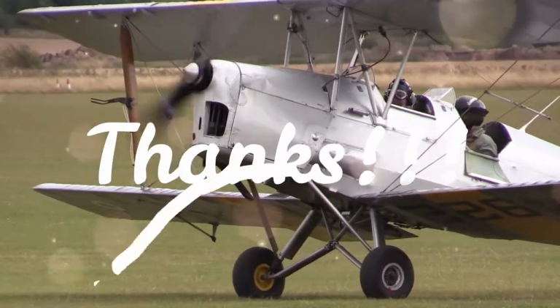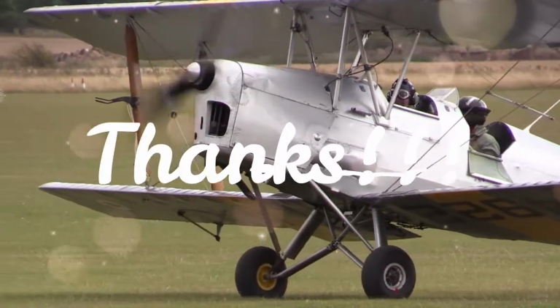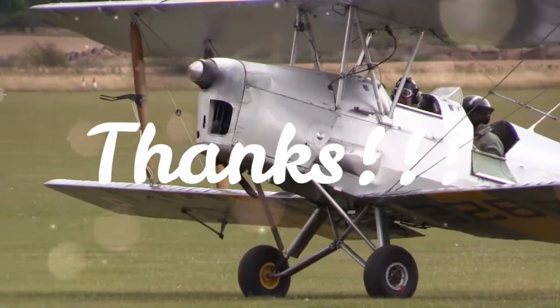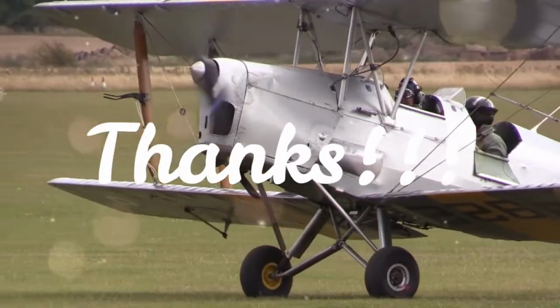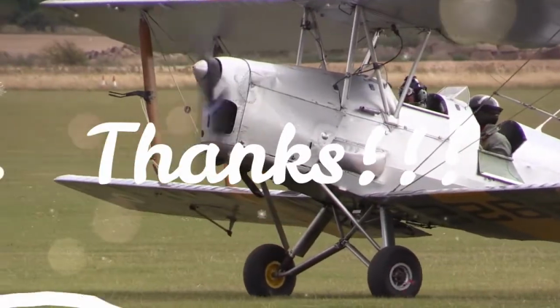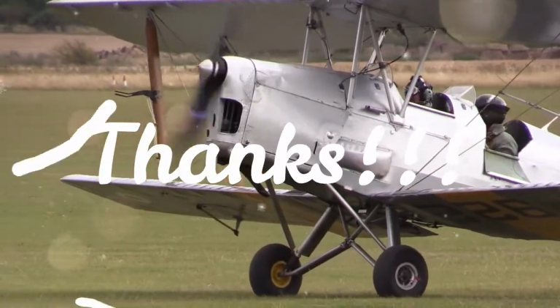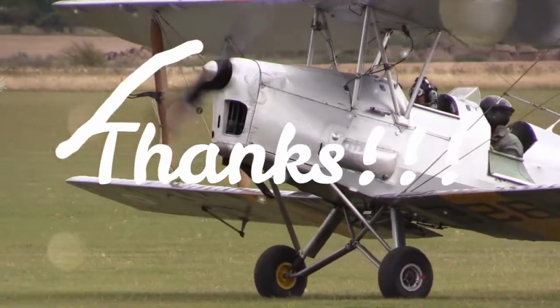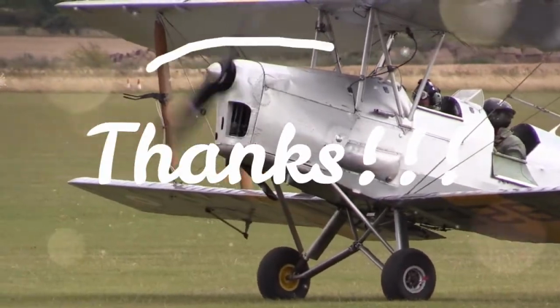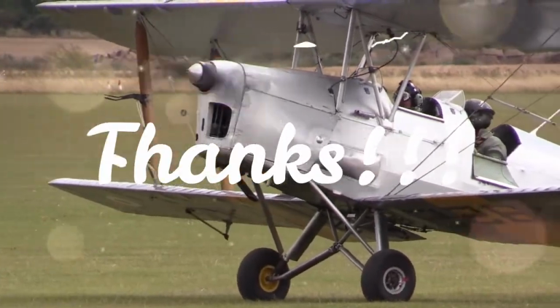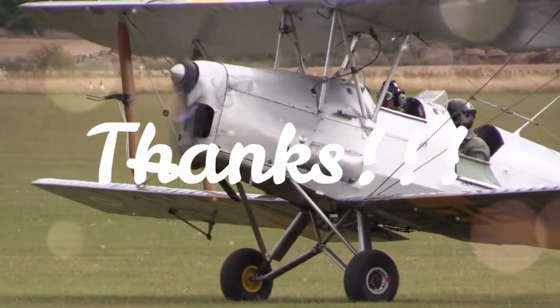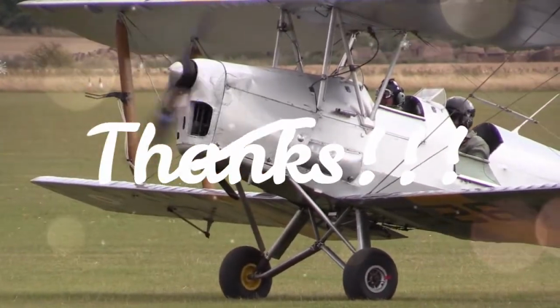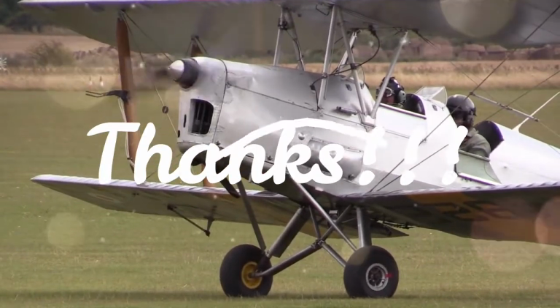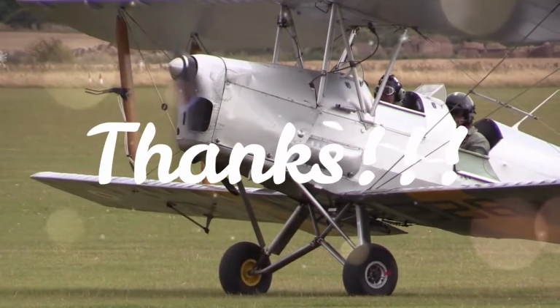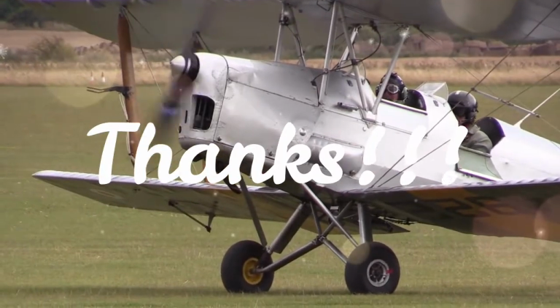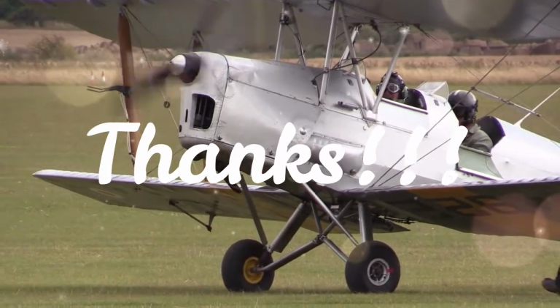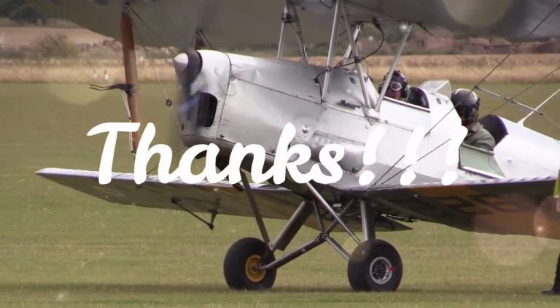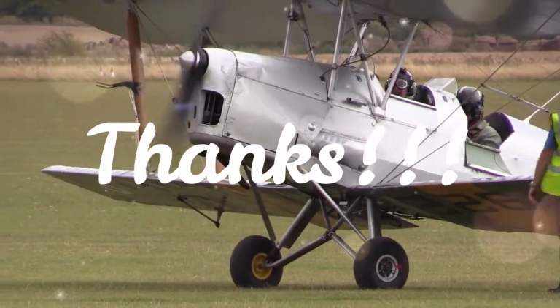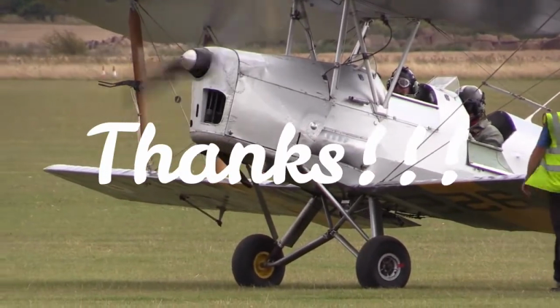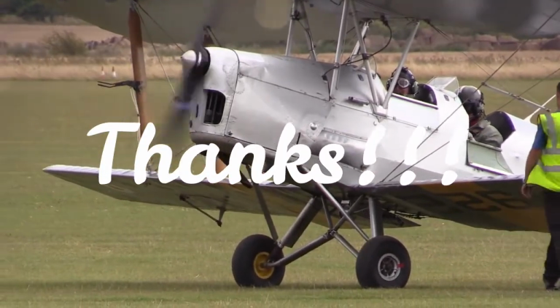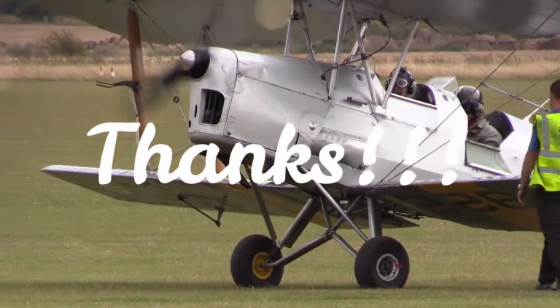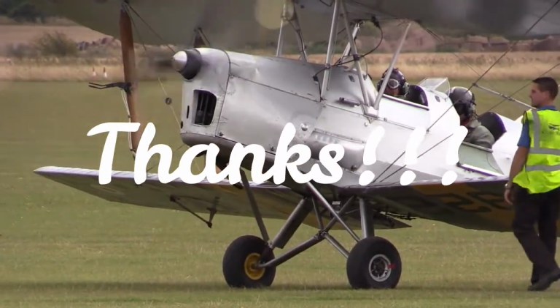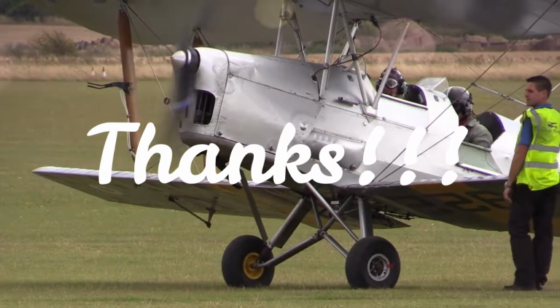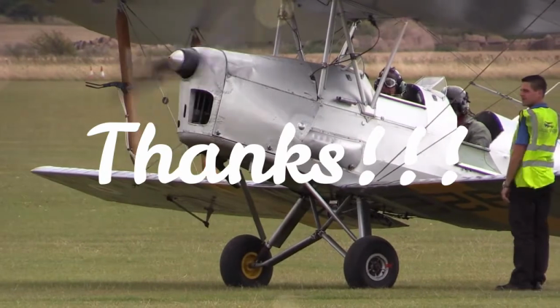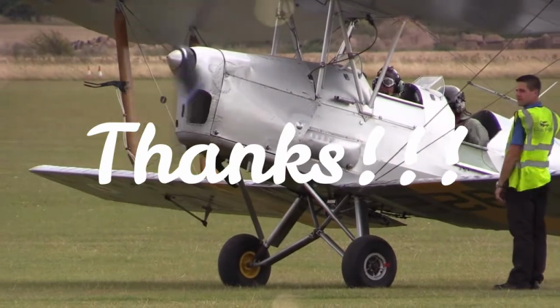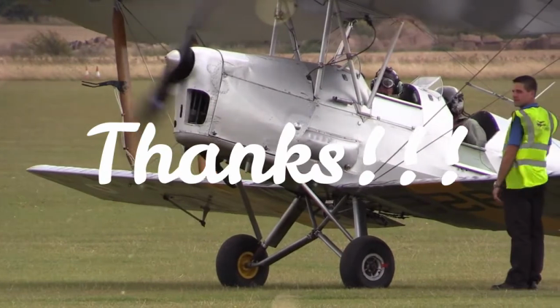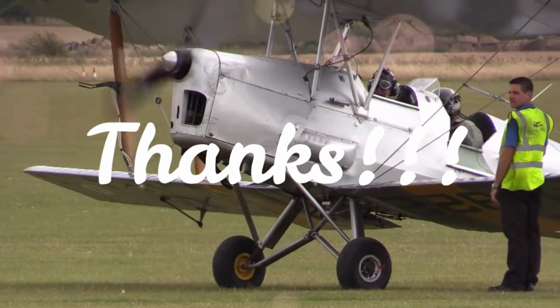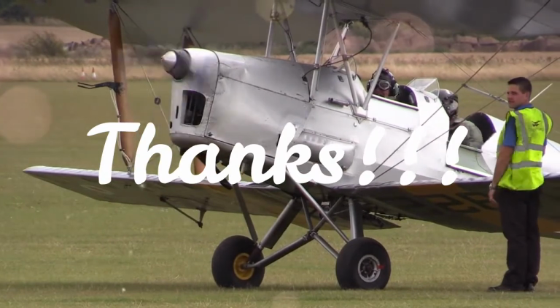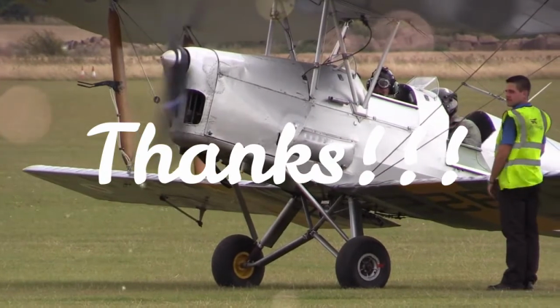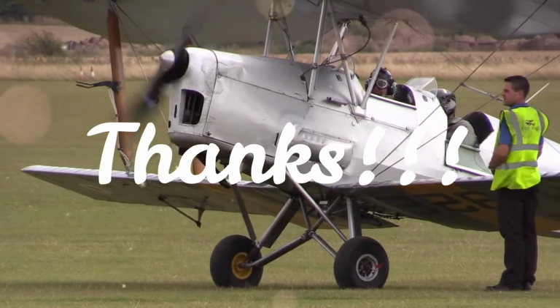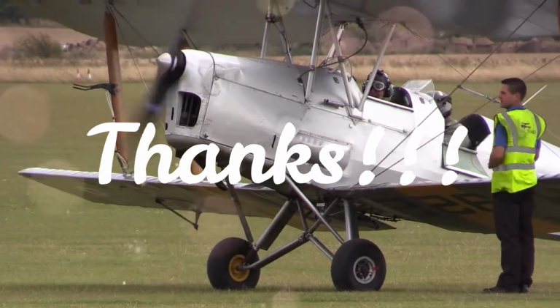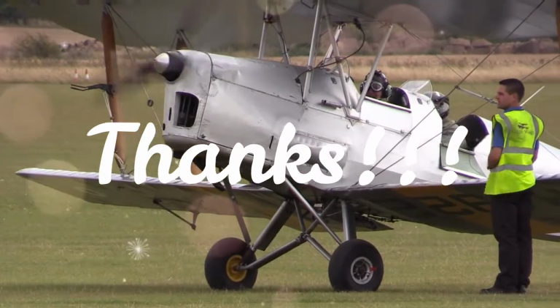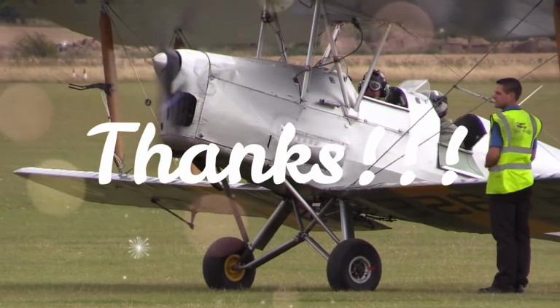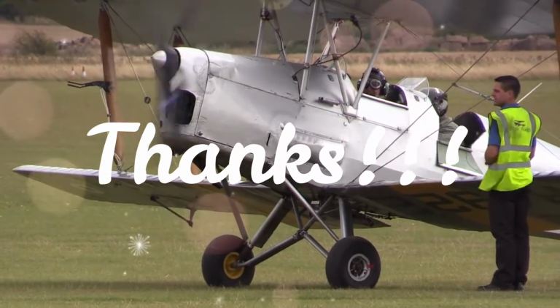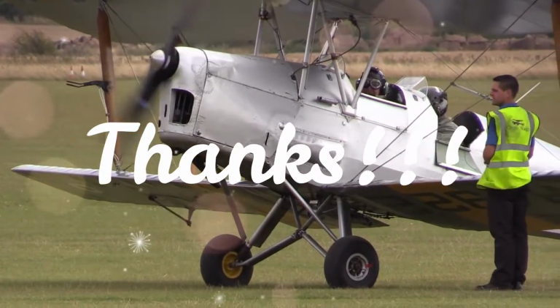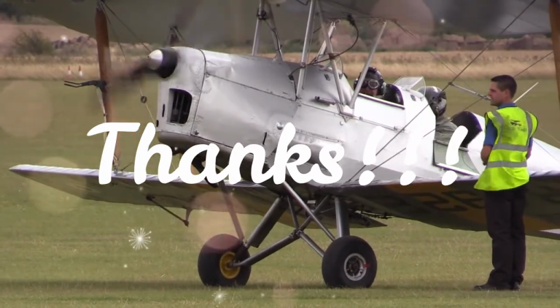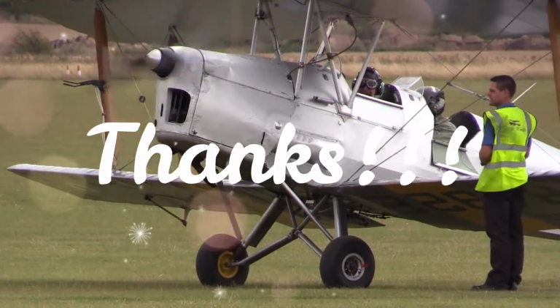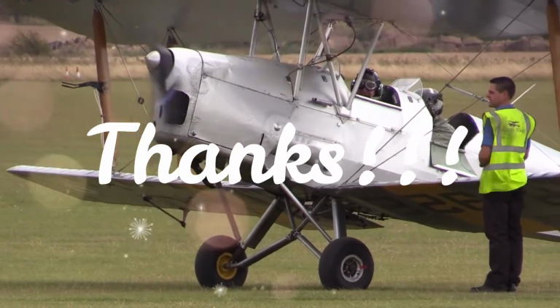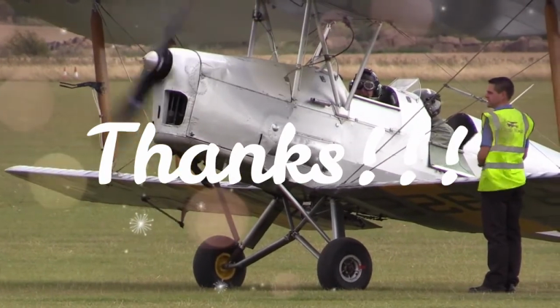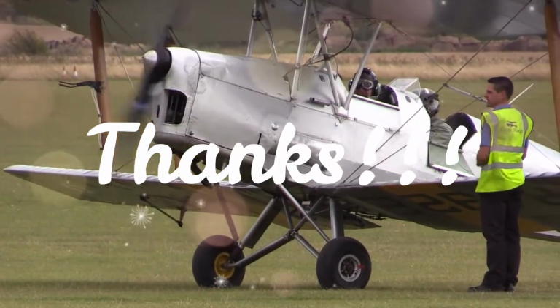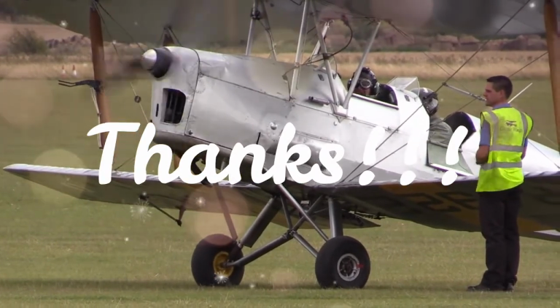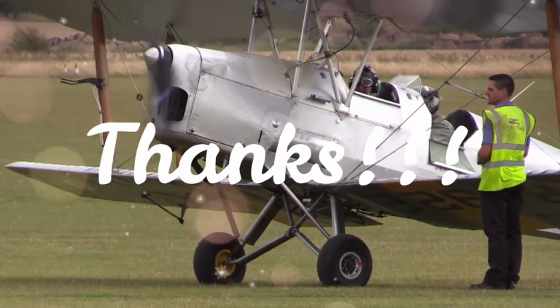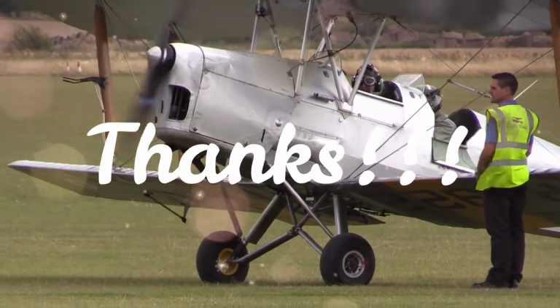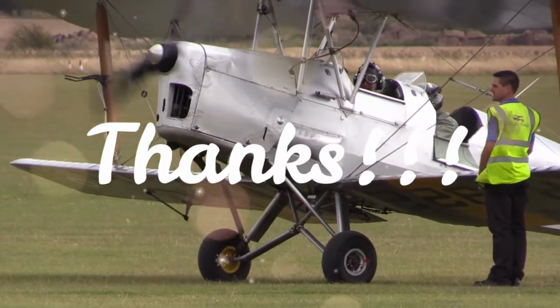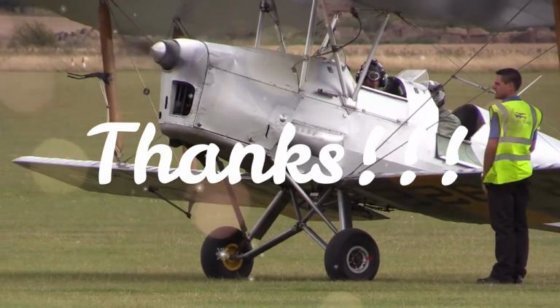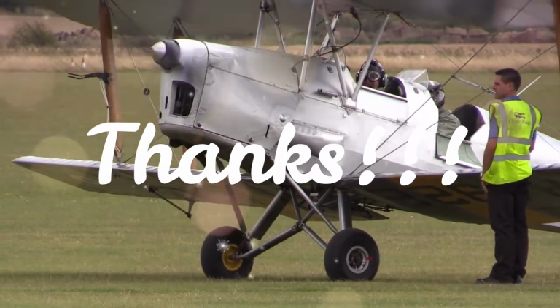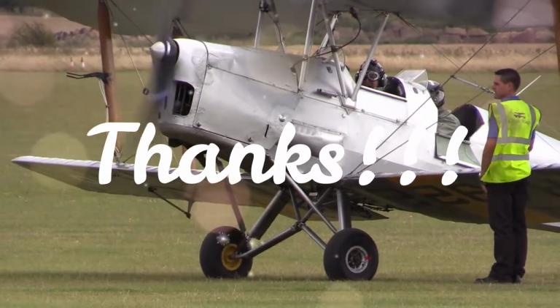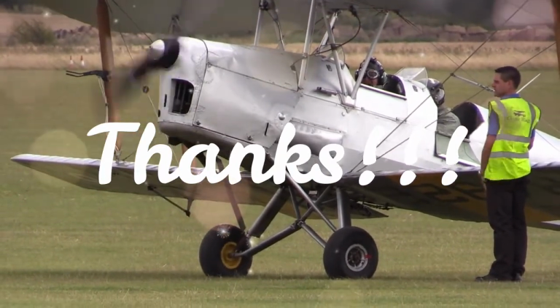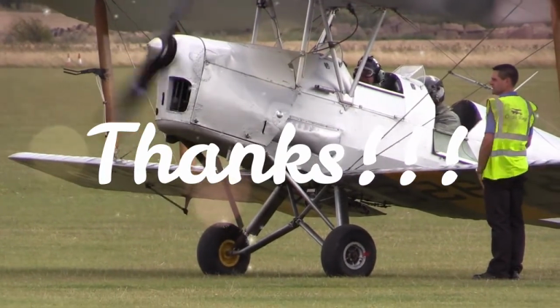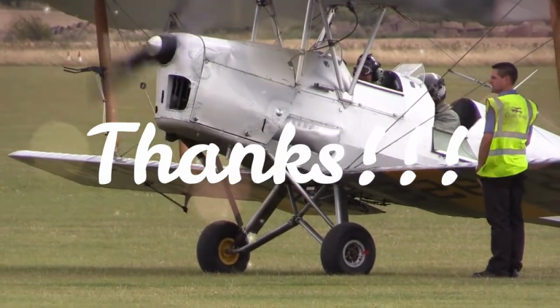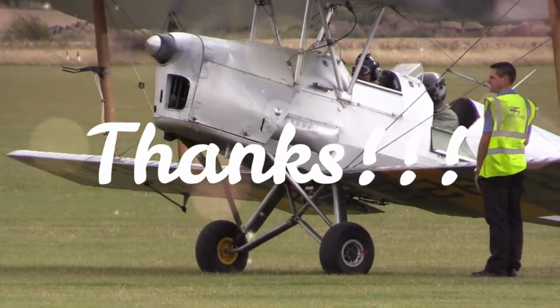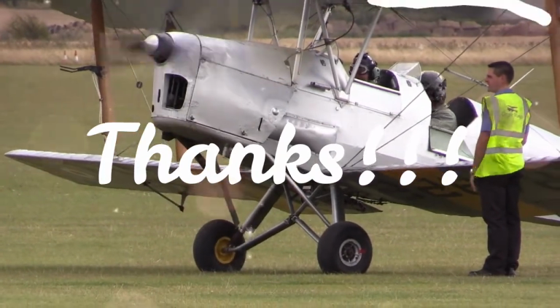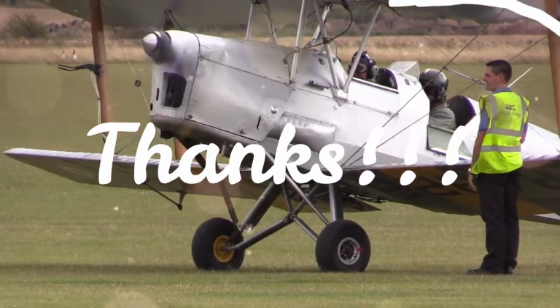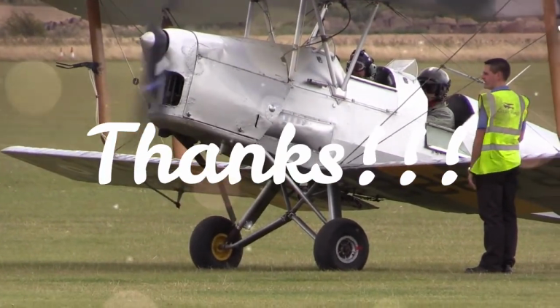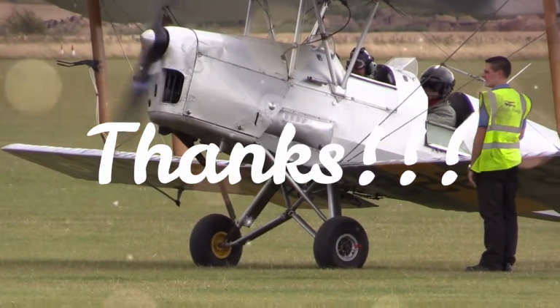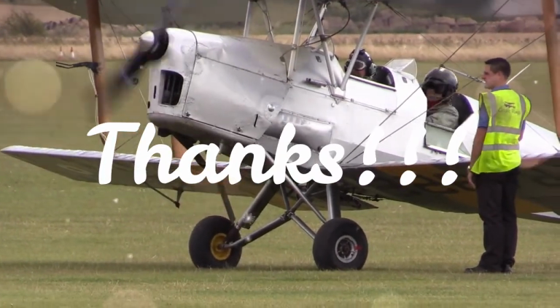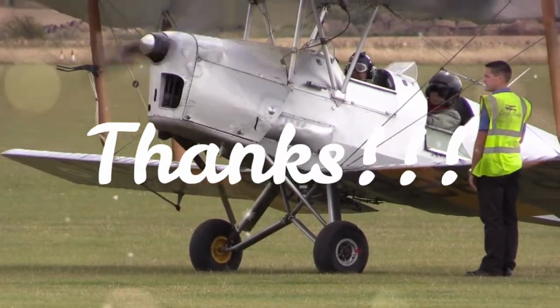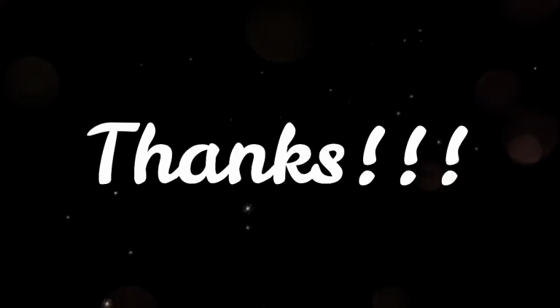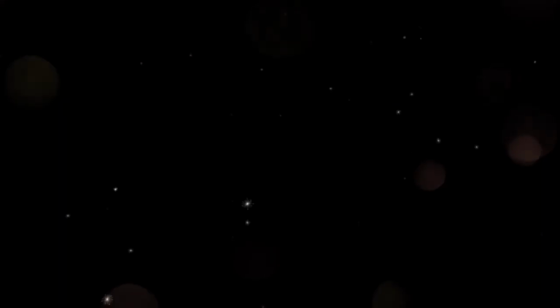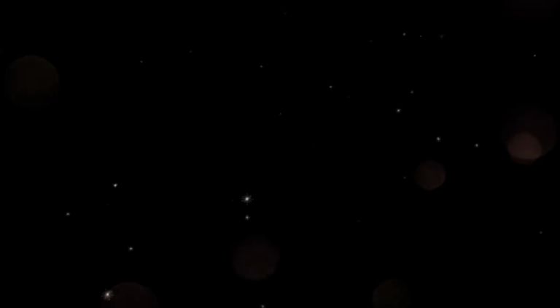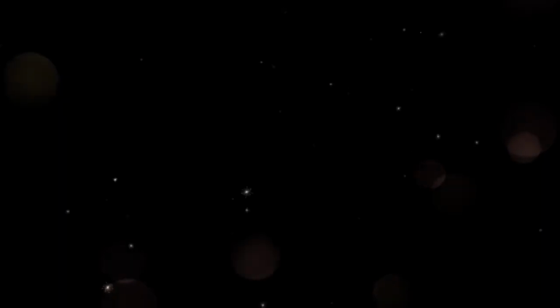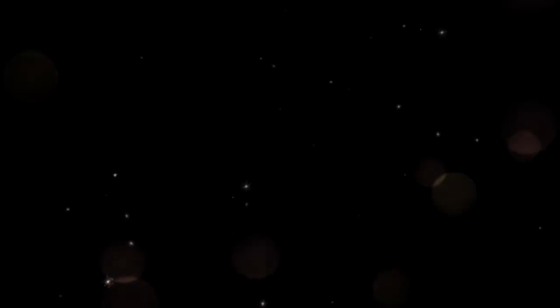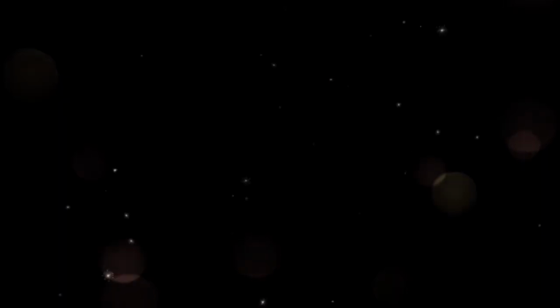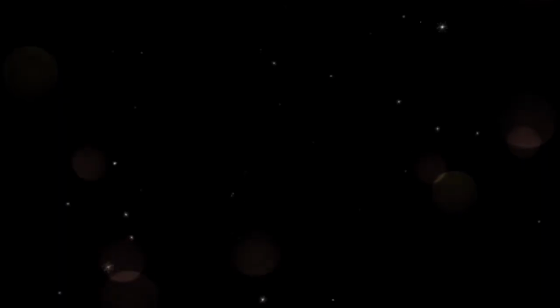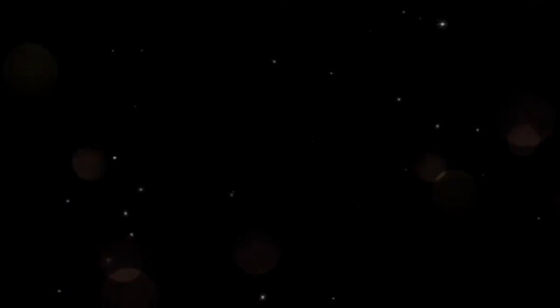Thanks, you have reached the end of the journey. Take care, see you pretty soon. Safe flight.